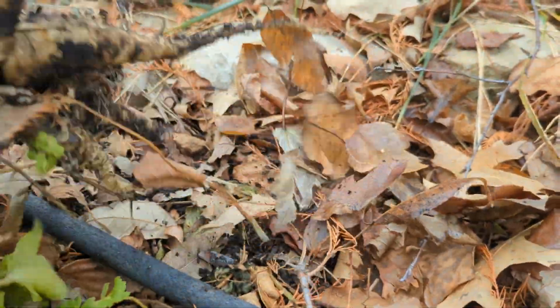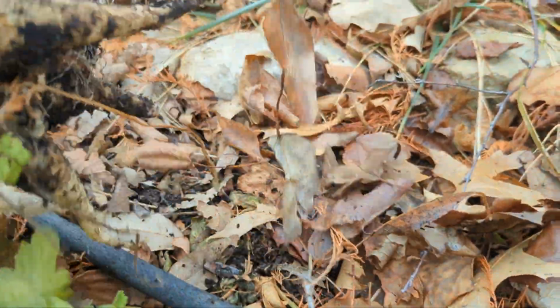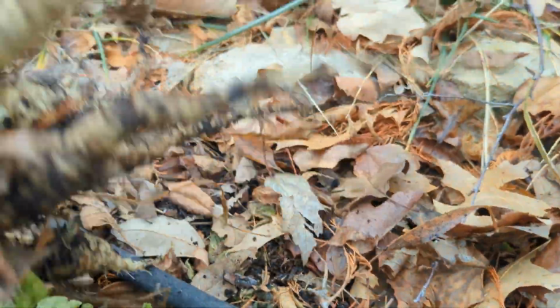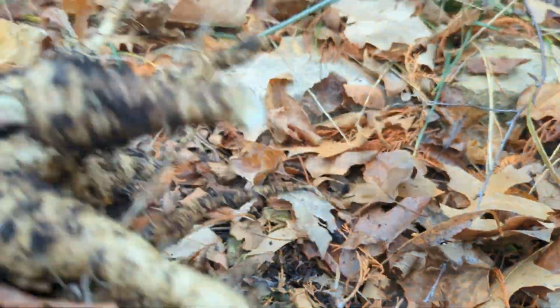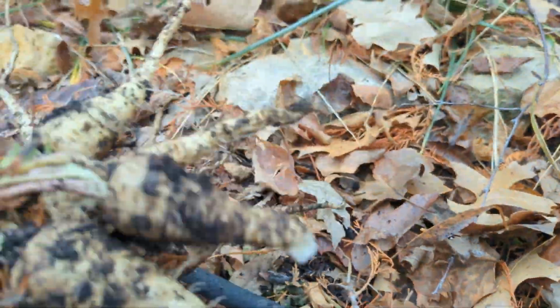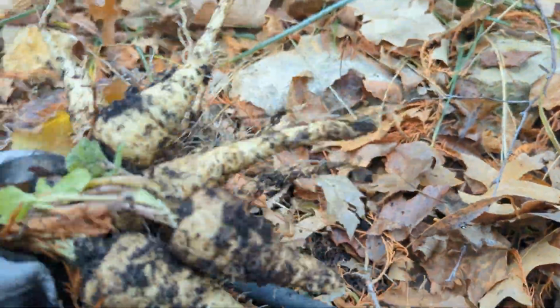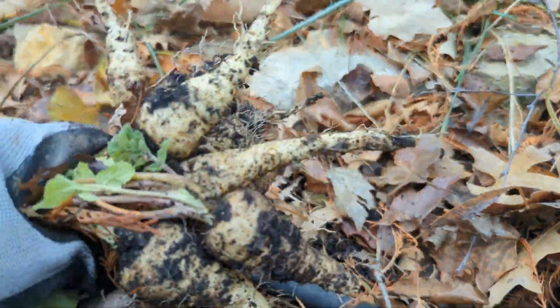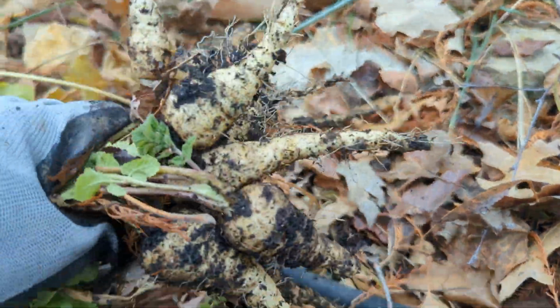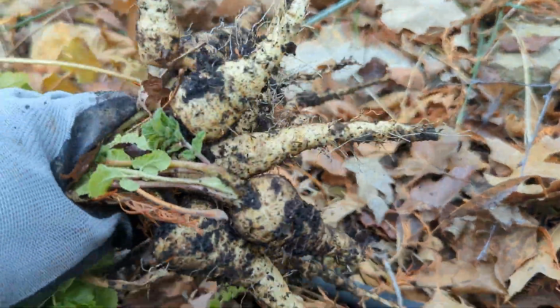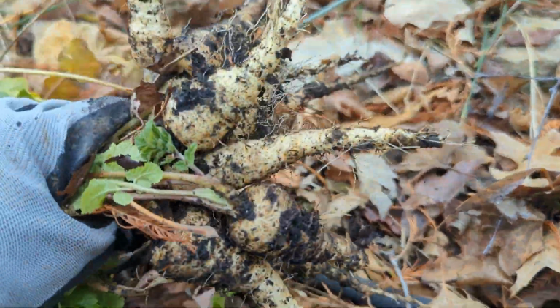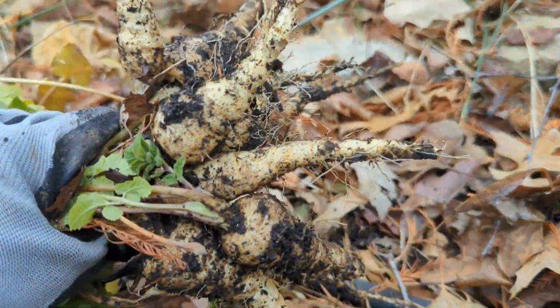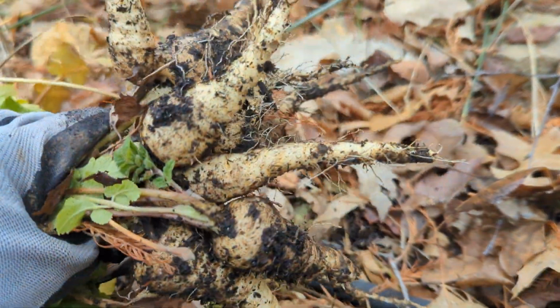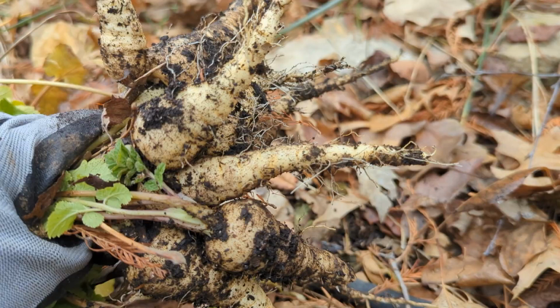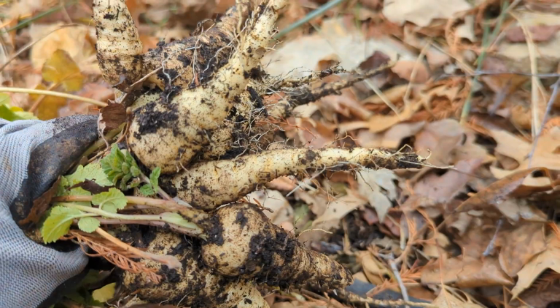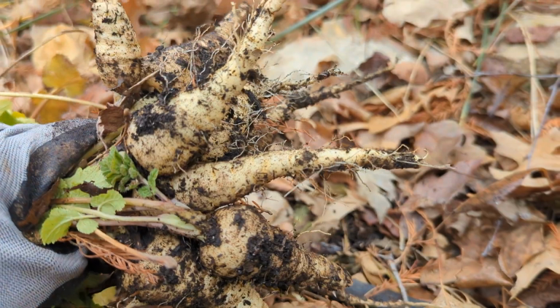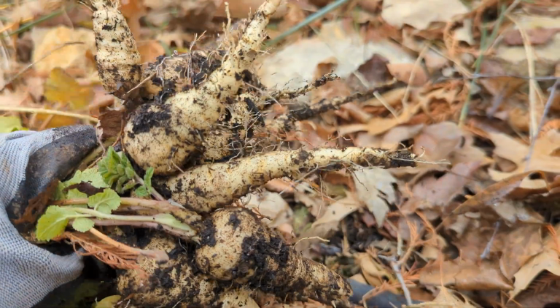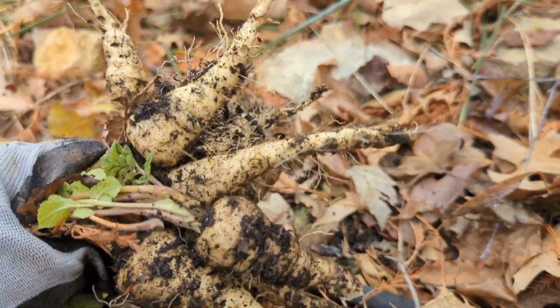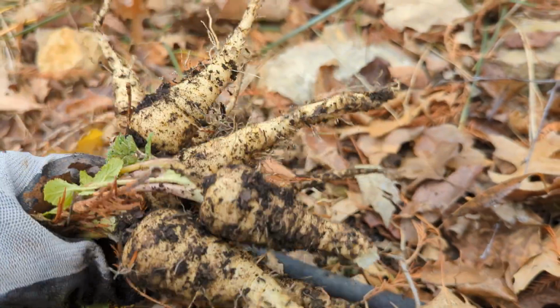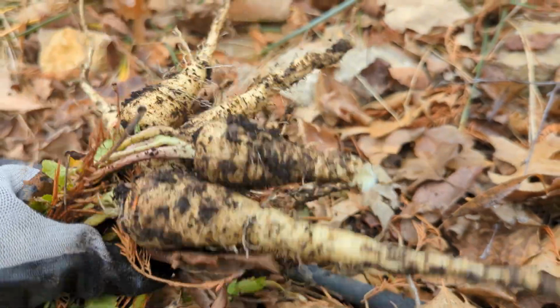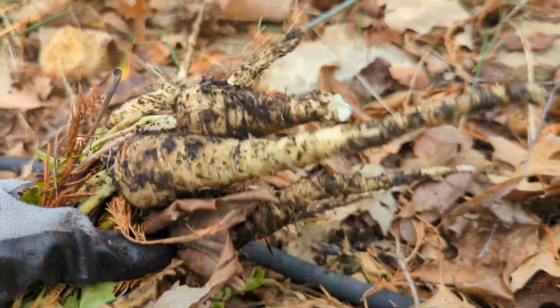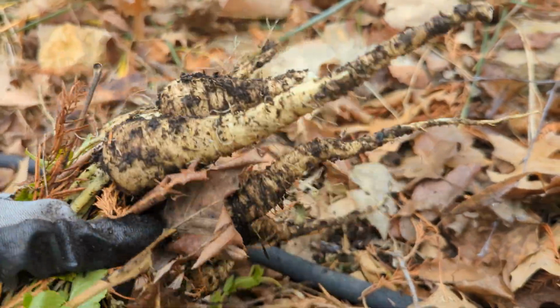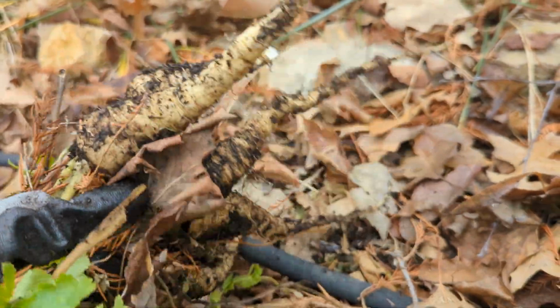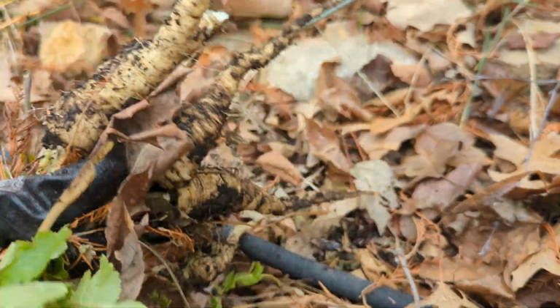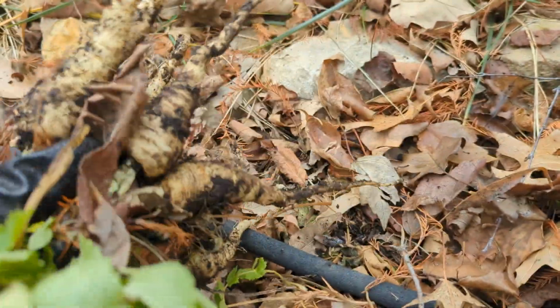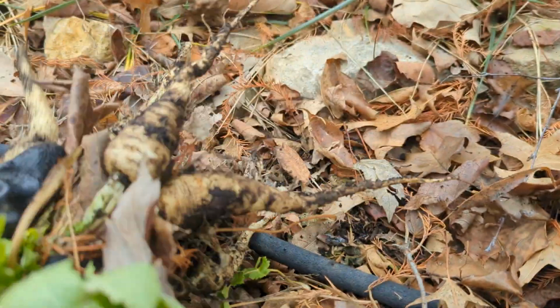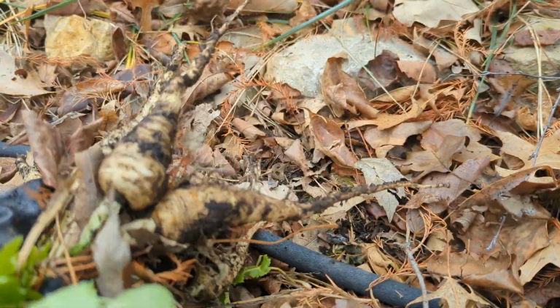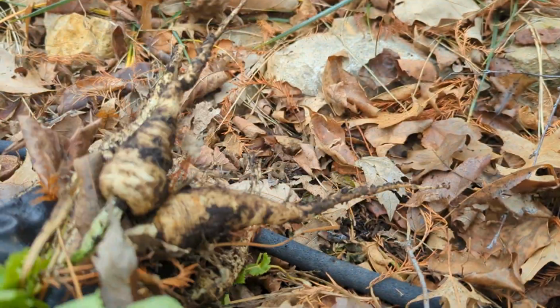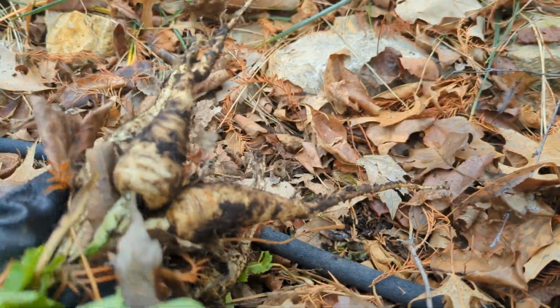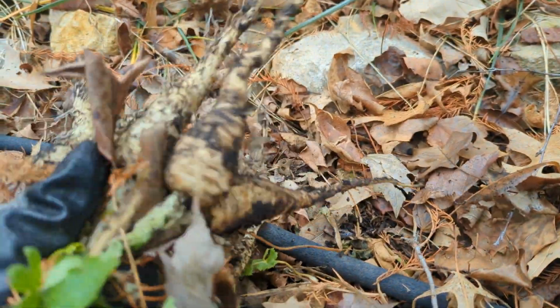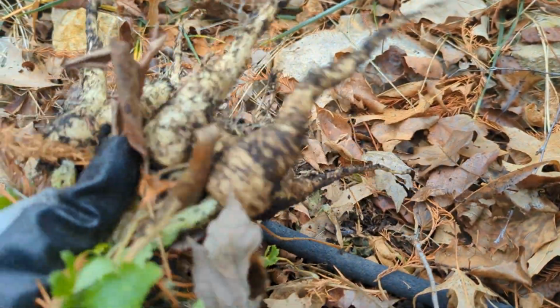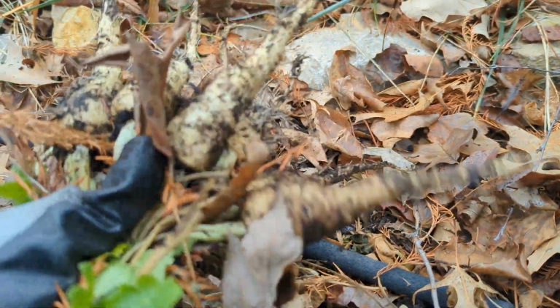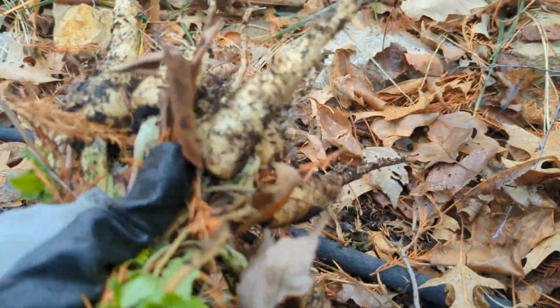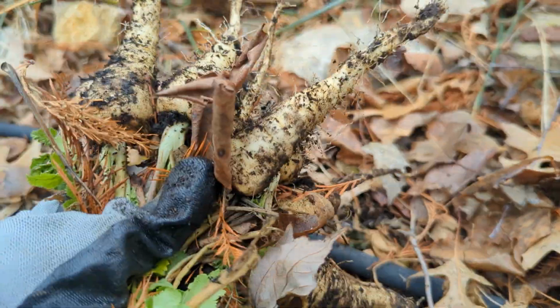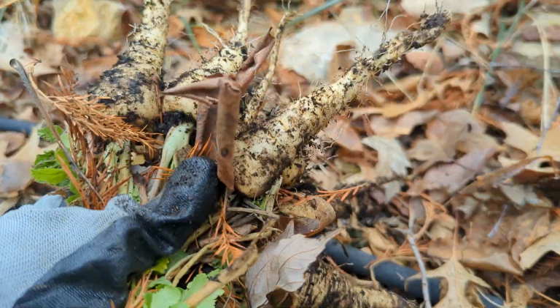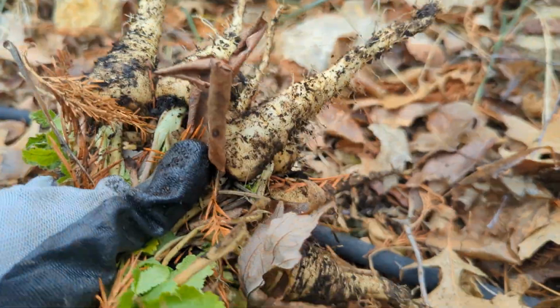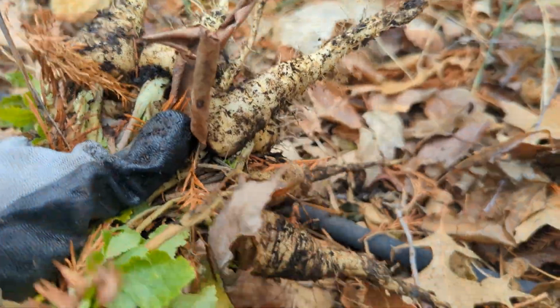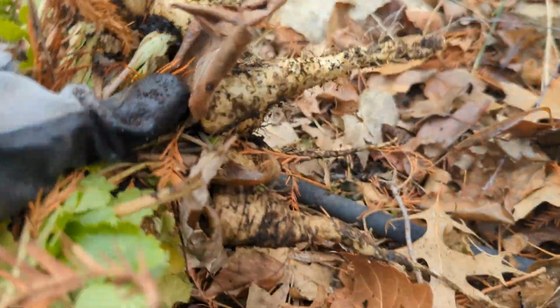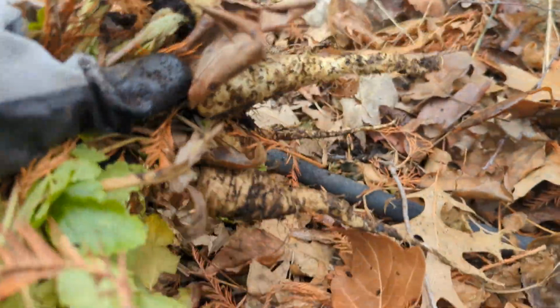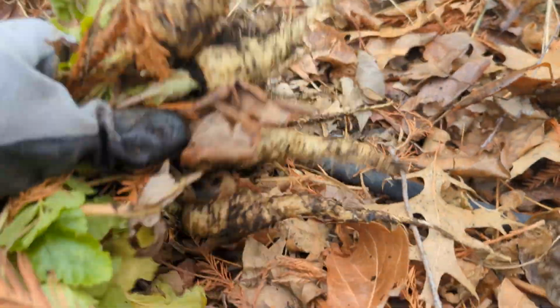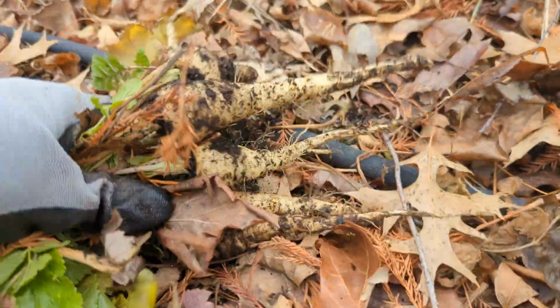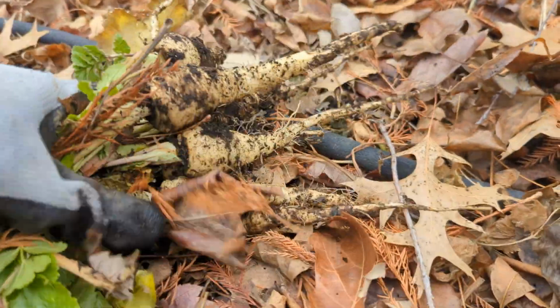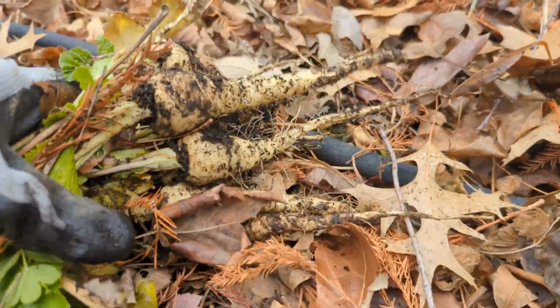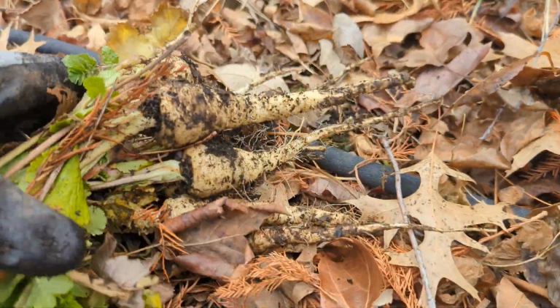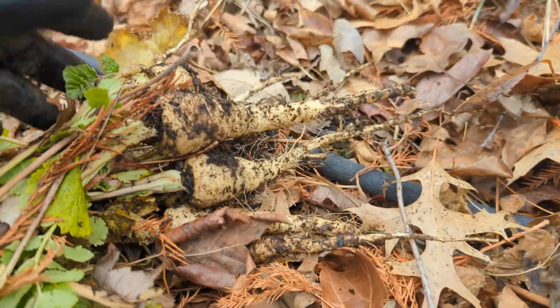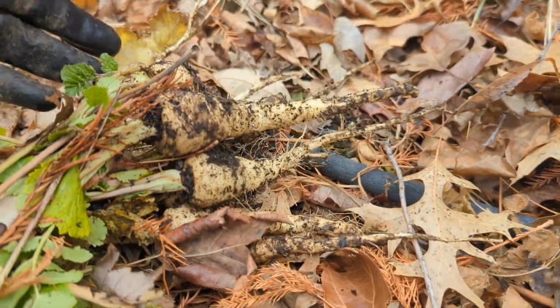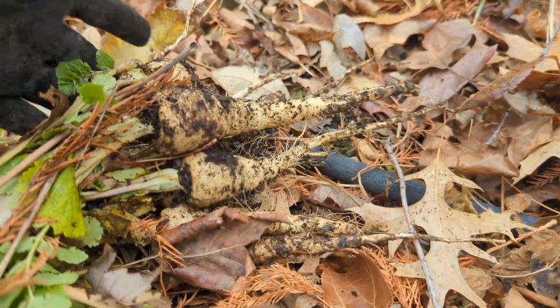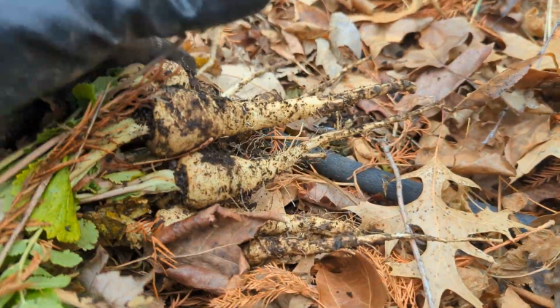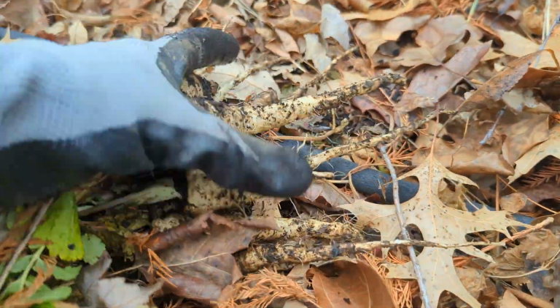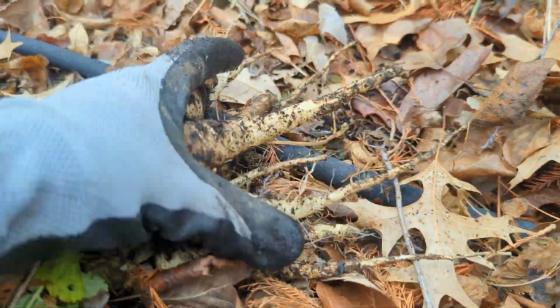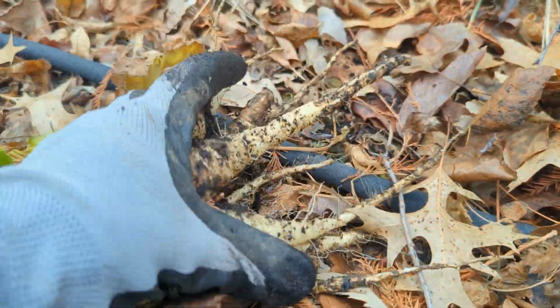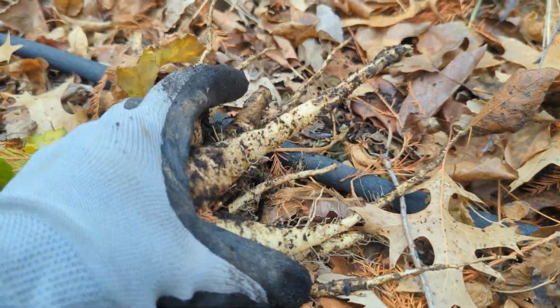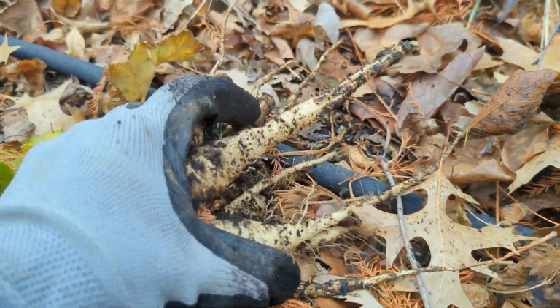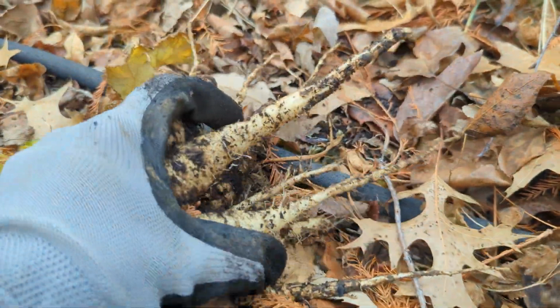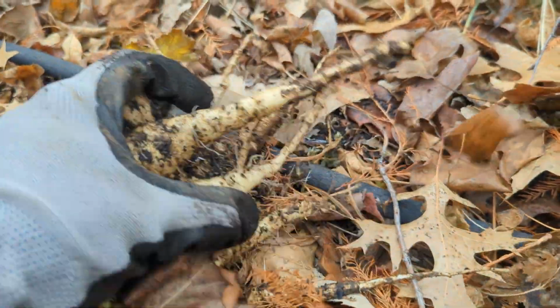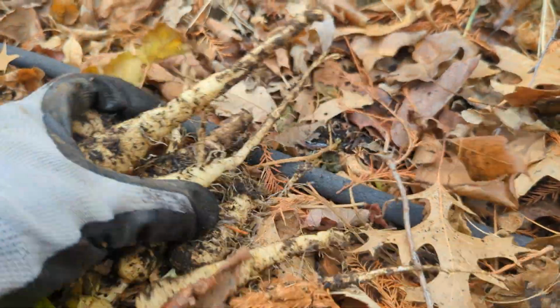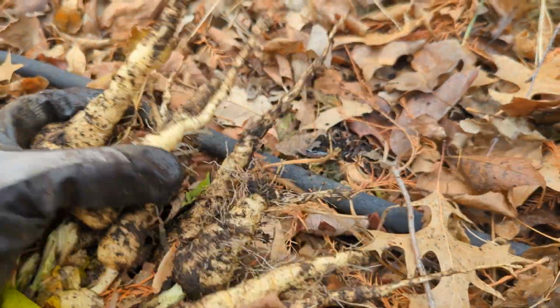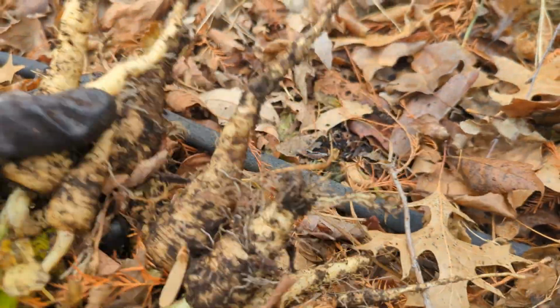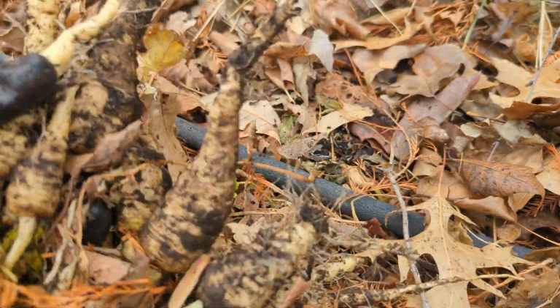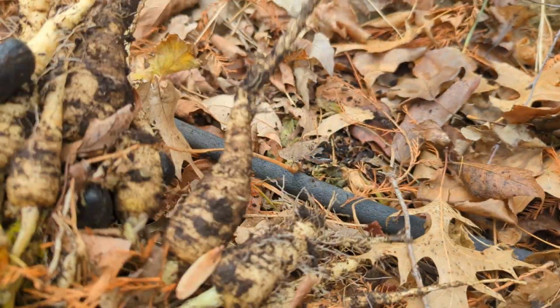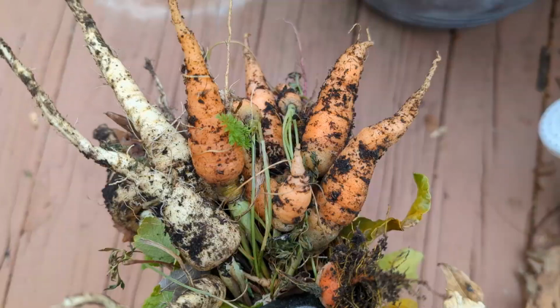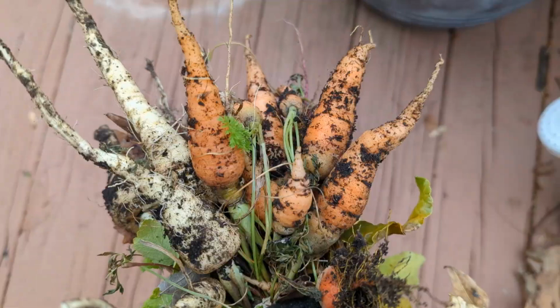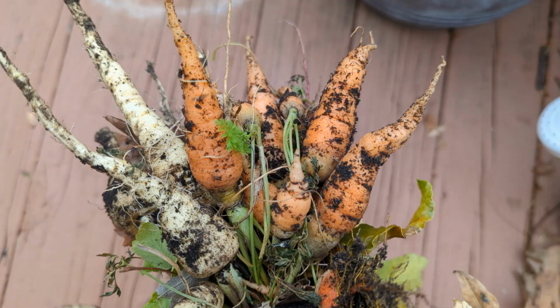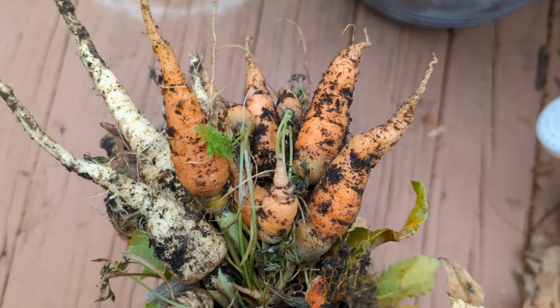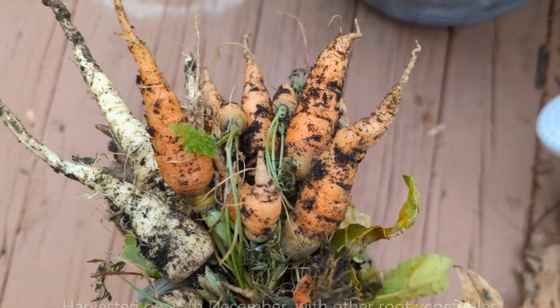If you are not growing anything in a garden bed which also happens to be farther away in your garden, then plant parsnip on it.